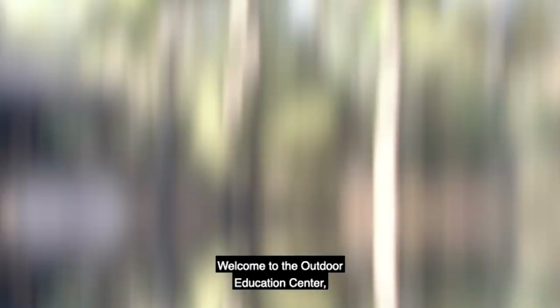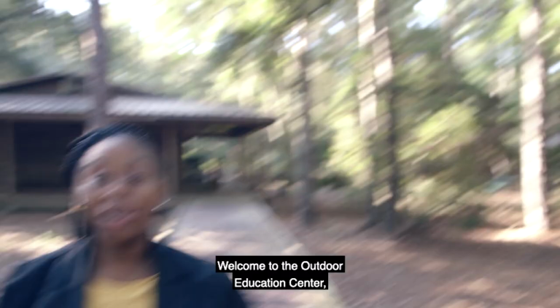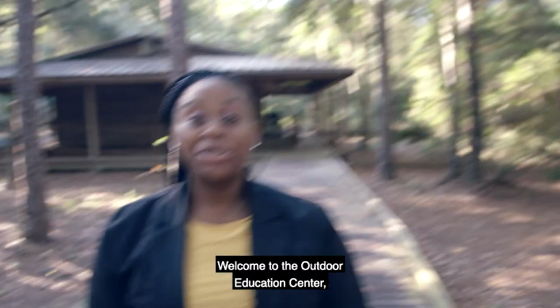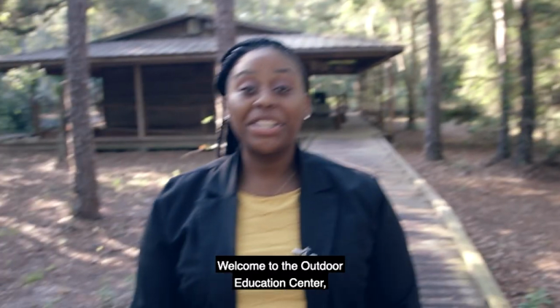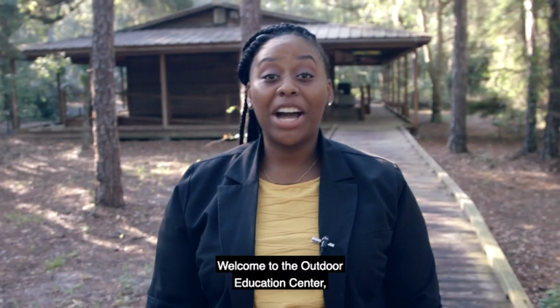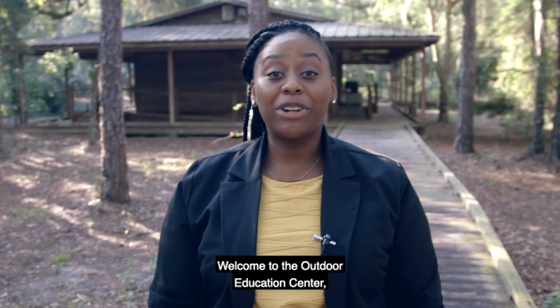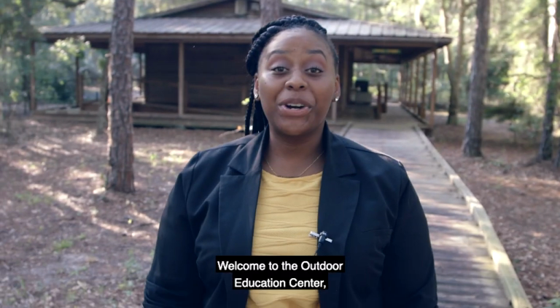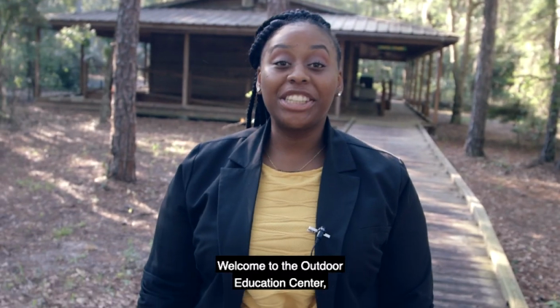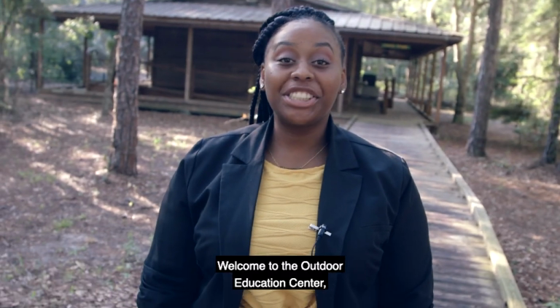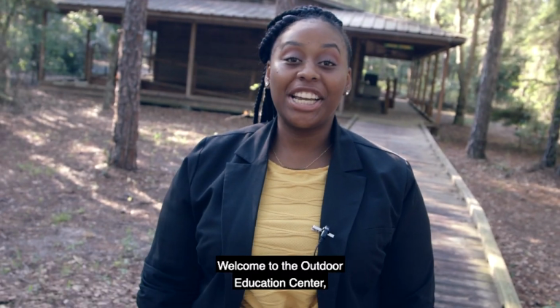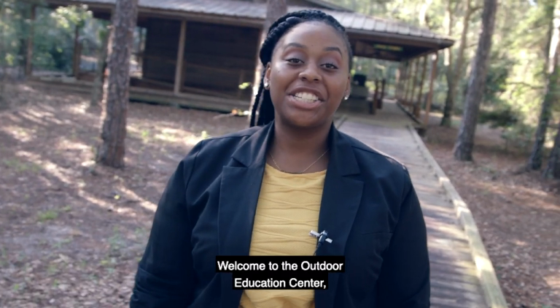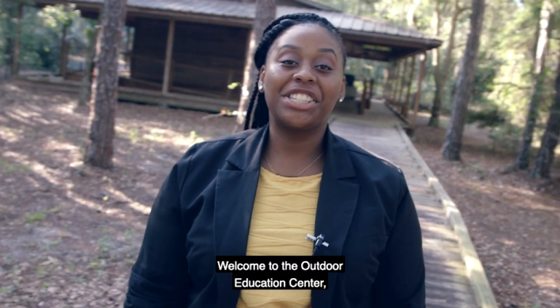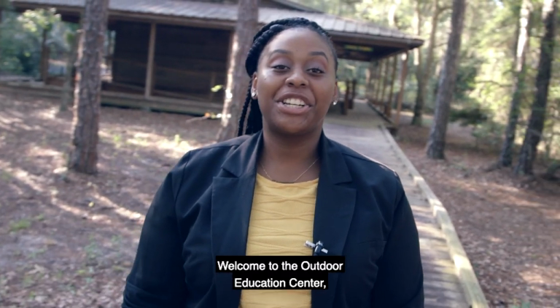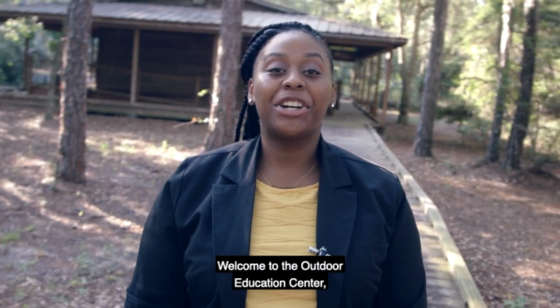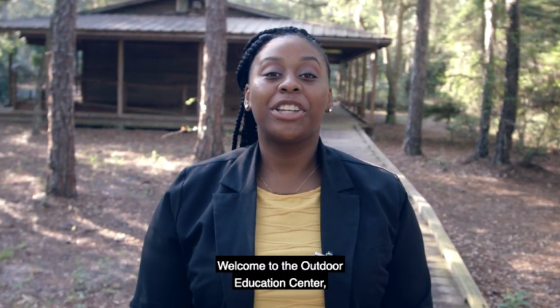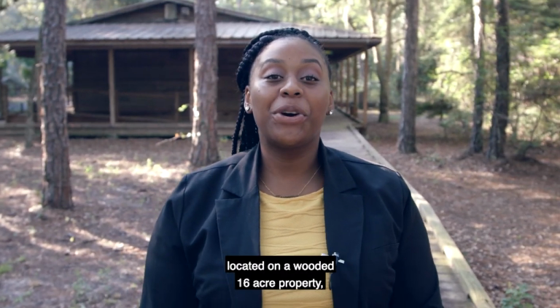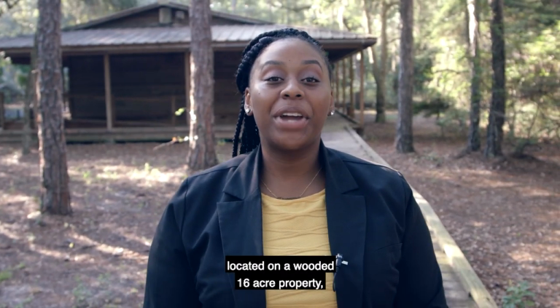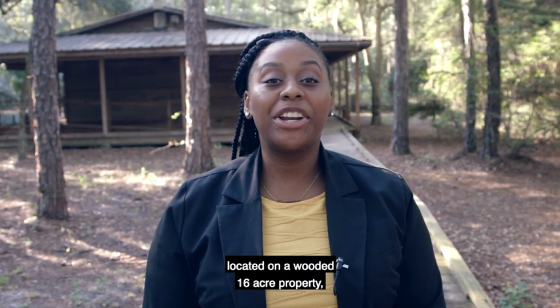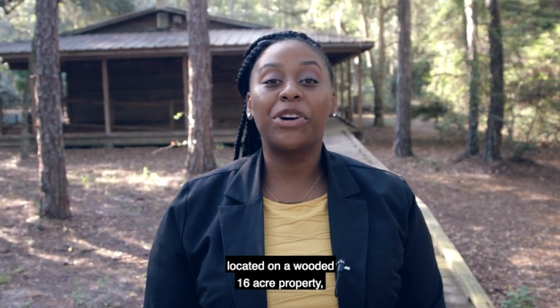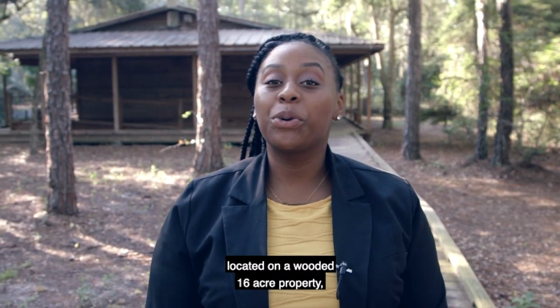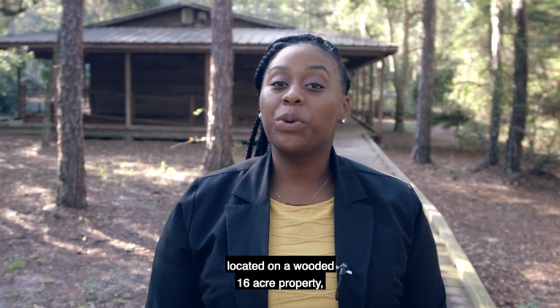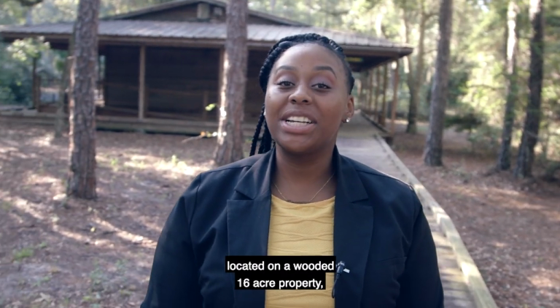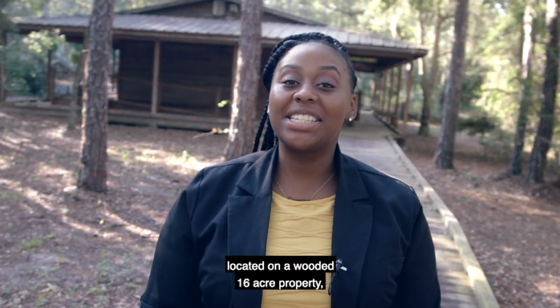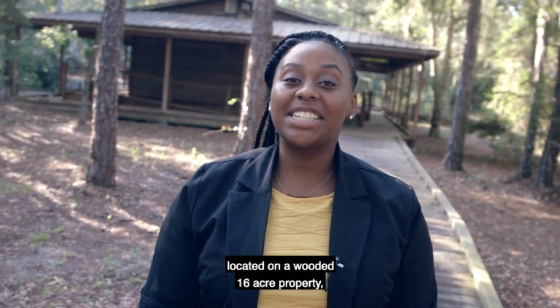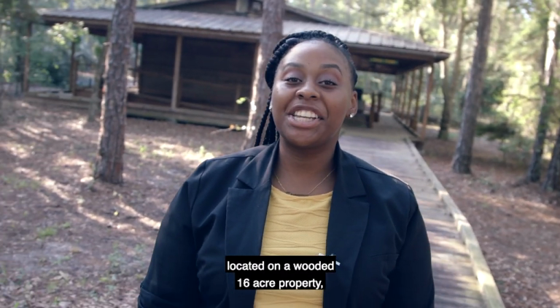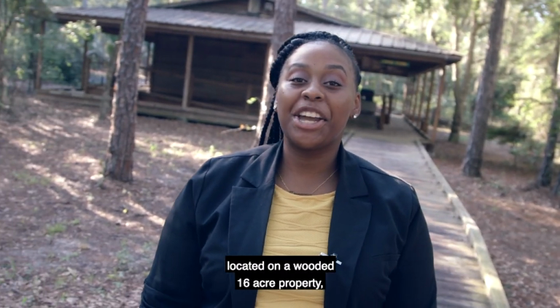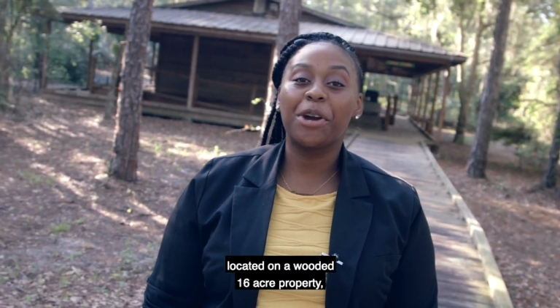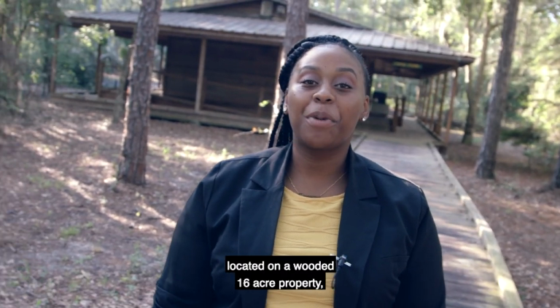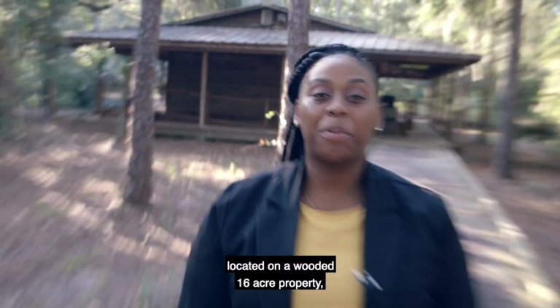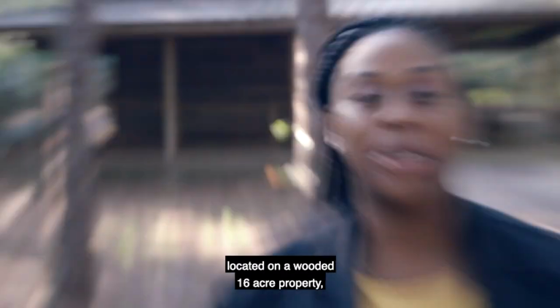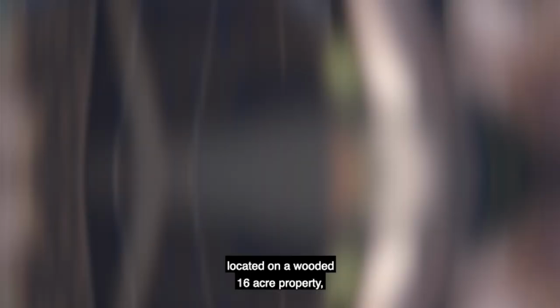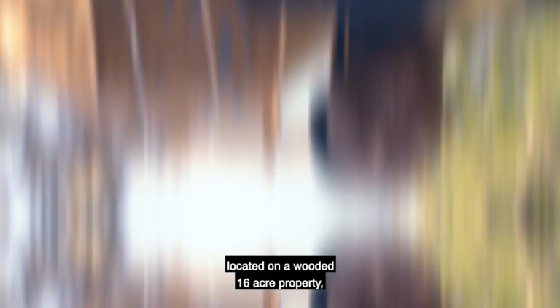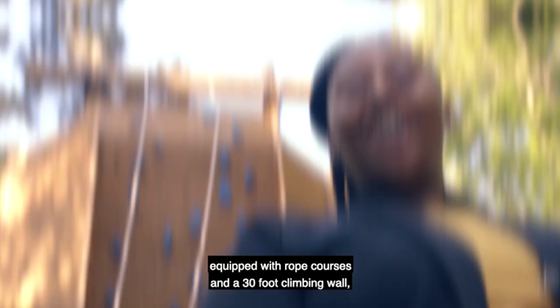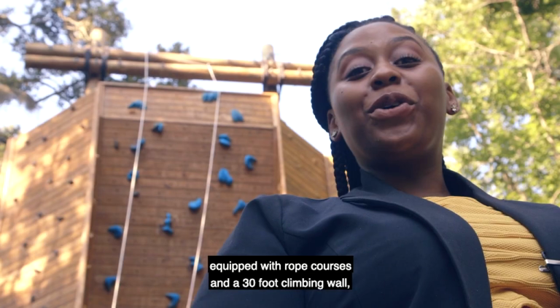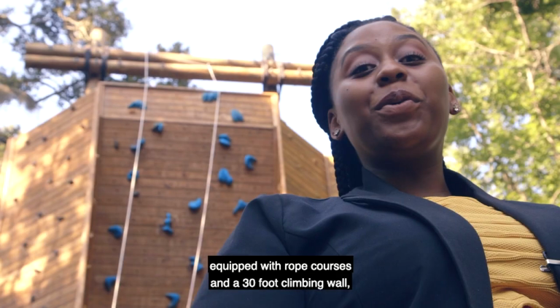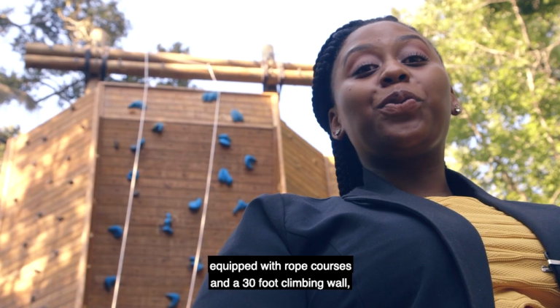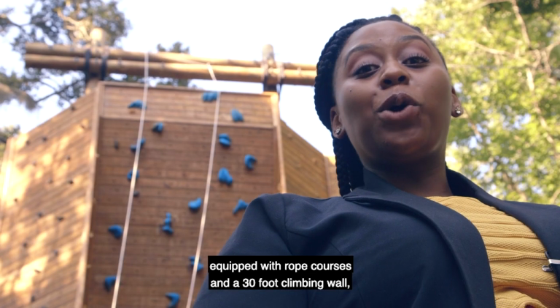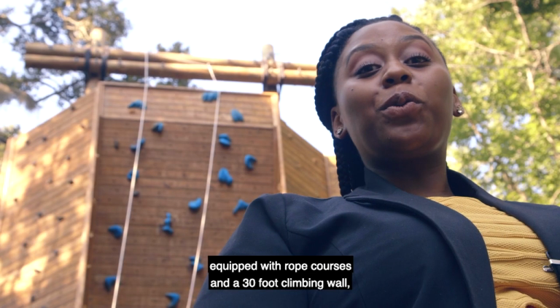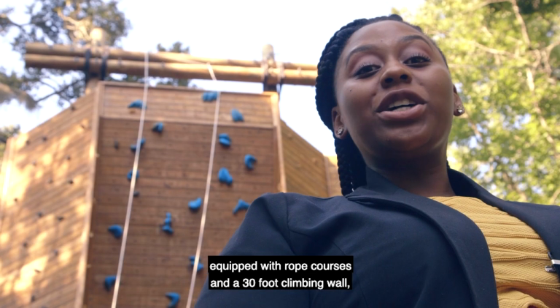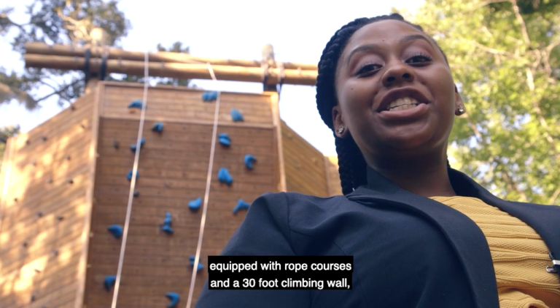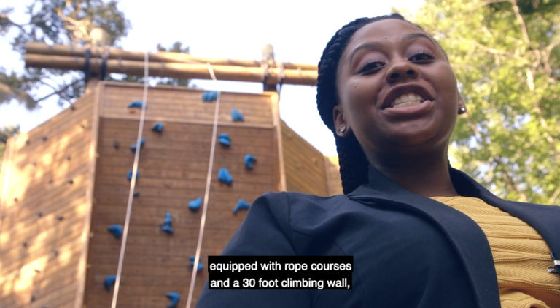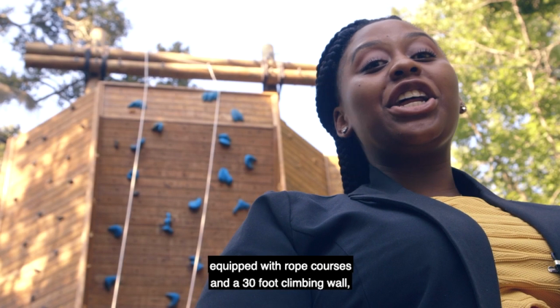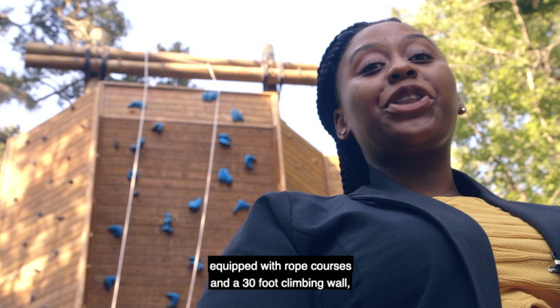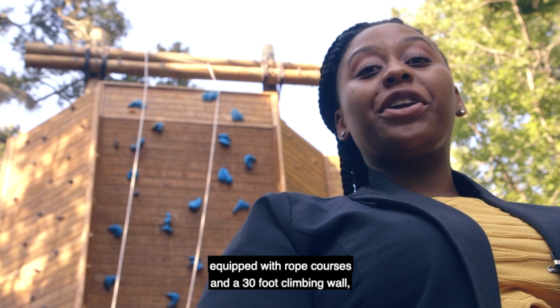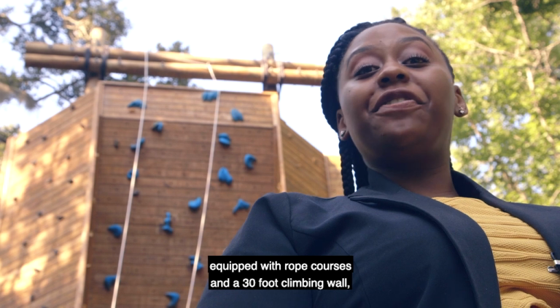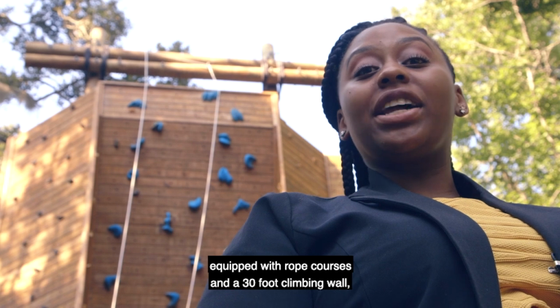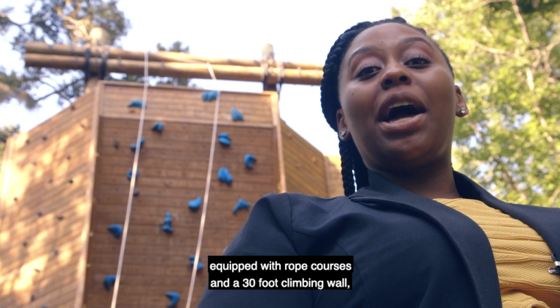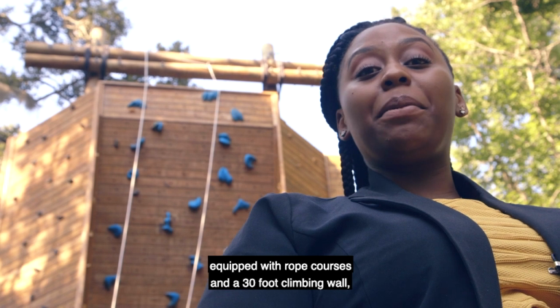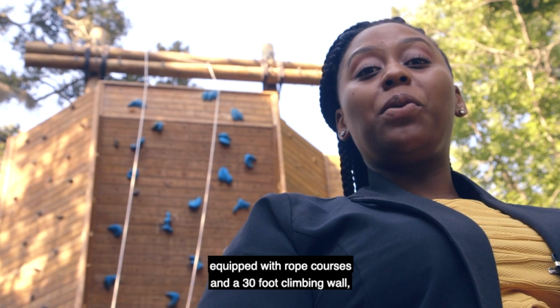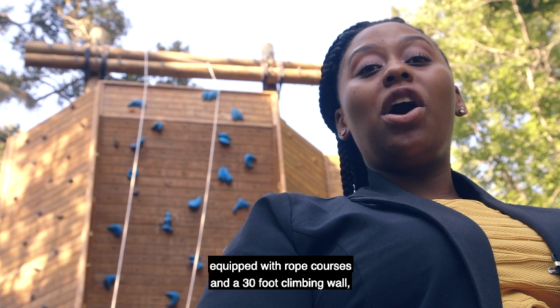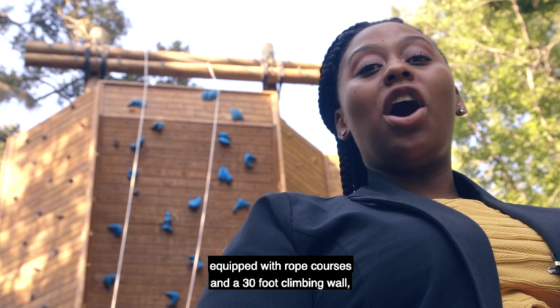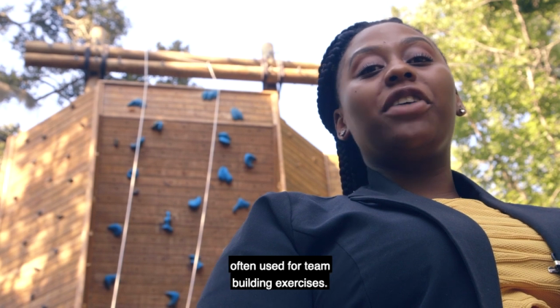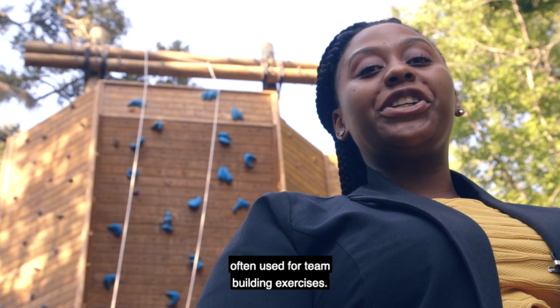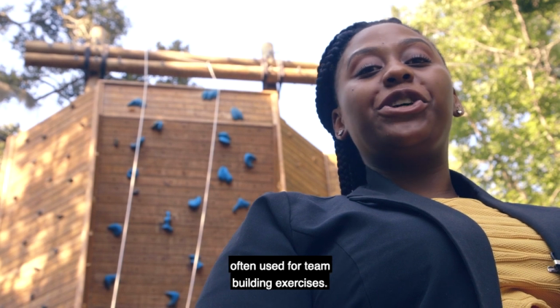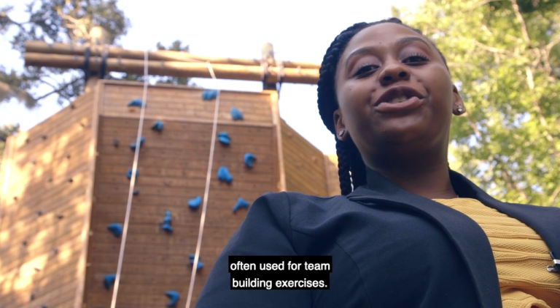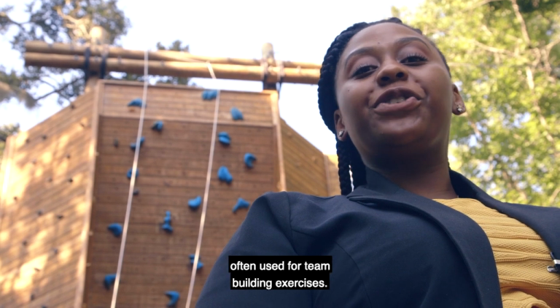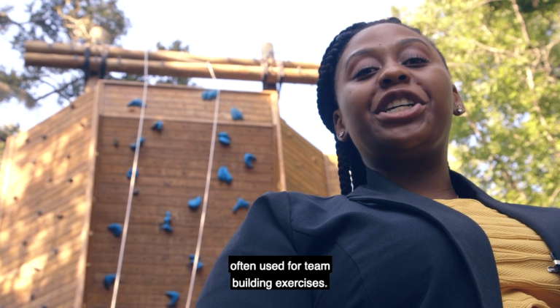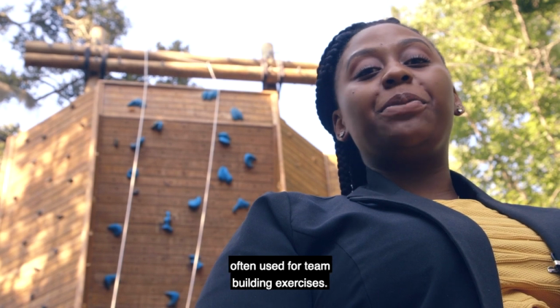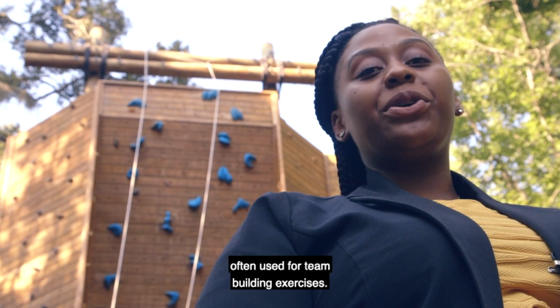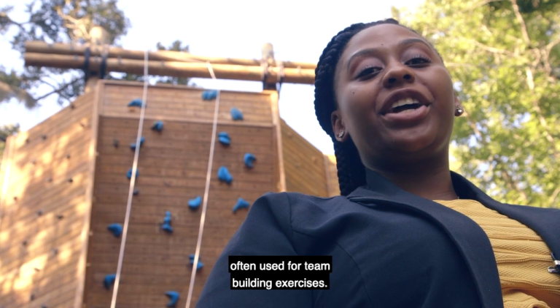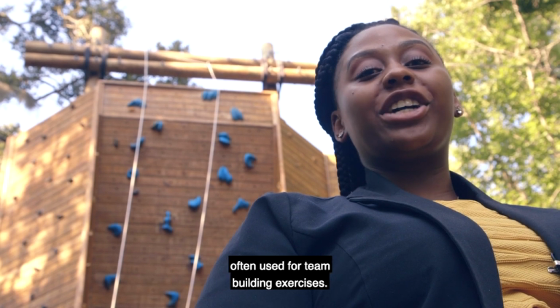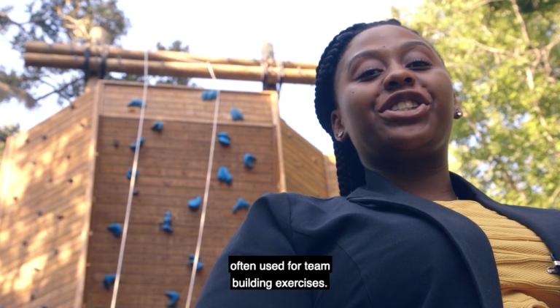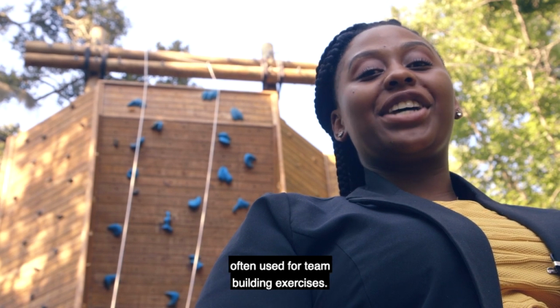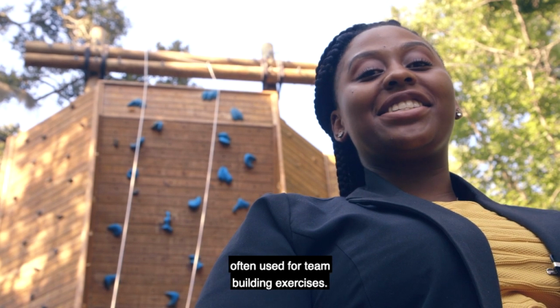Welcome to the Outdoor Education Center, located on a wooded 16-acre property, equipped with ropes courses and a 30-foot climbing wall, often used for team-building exercises.